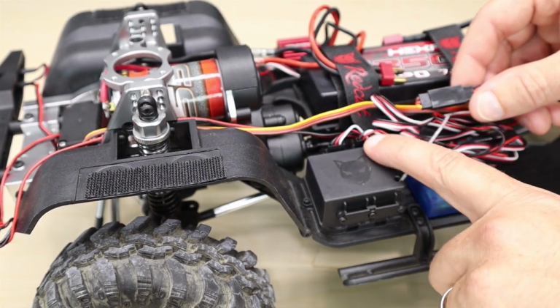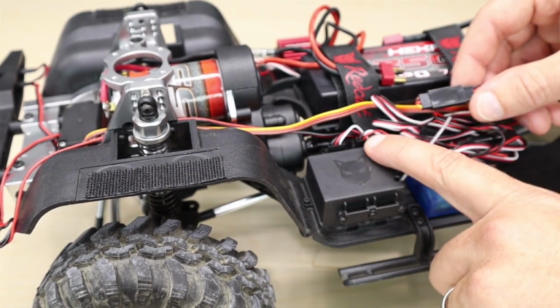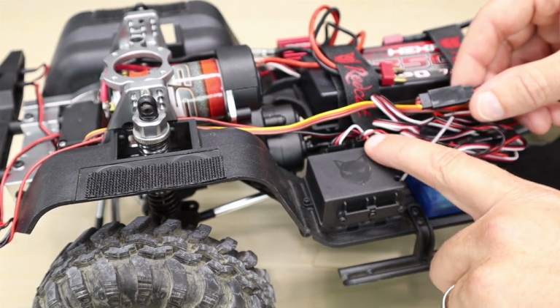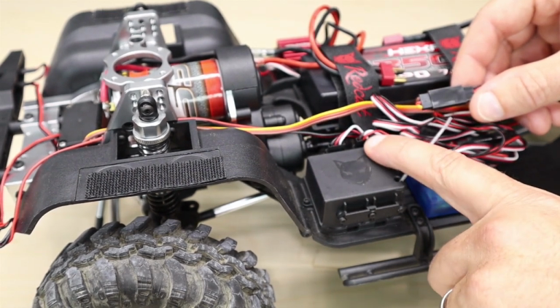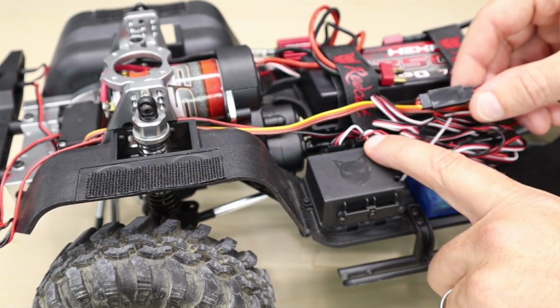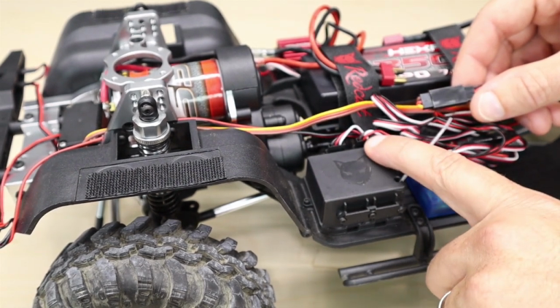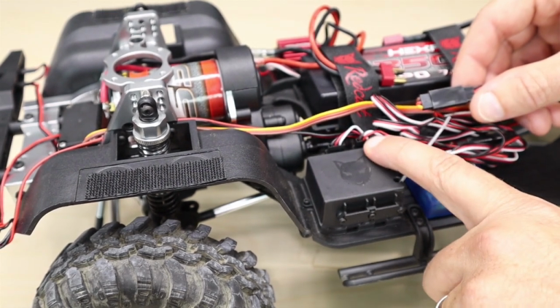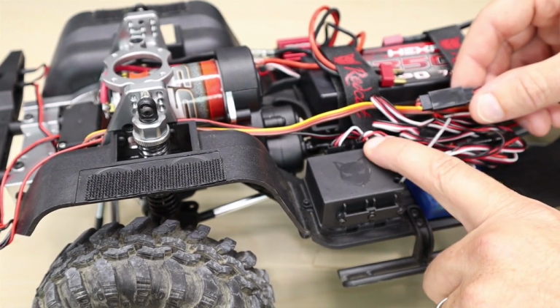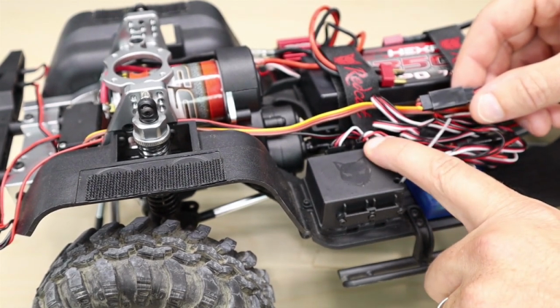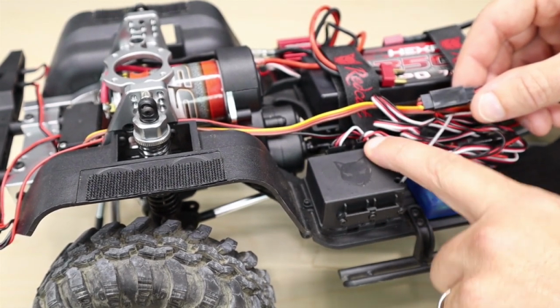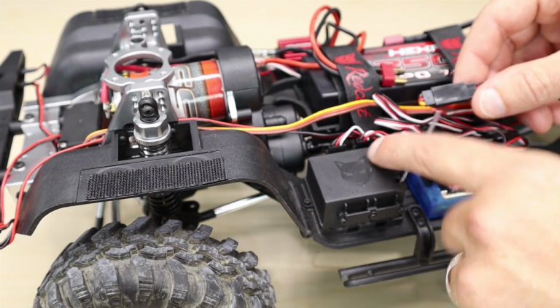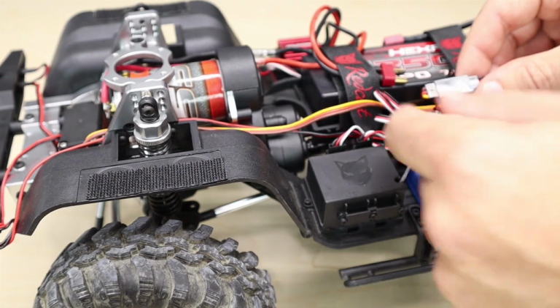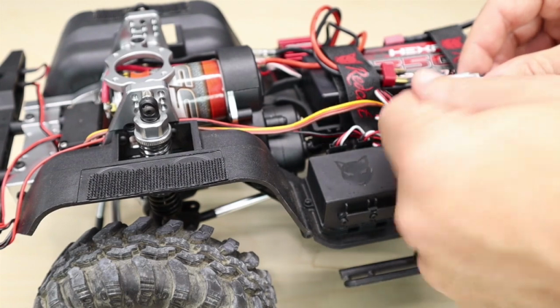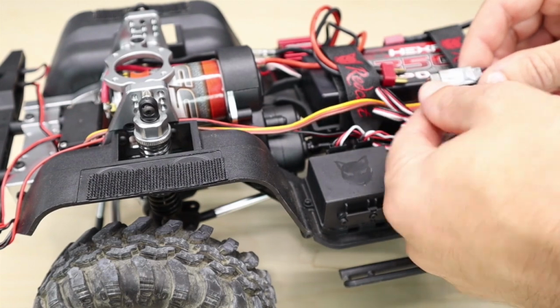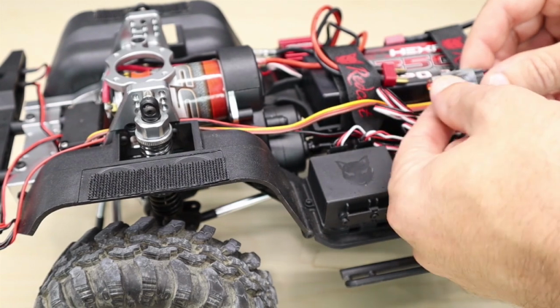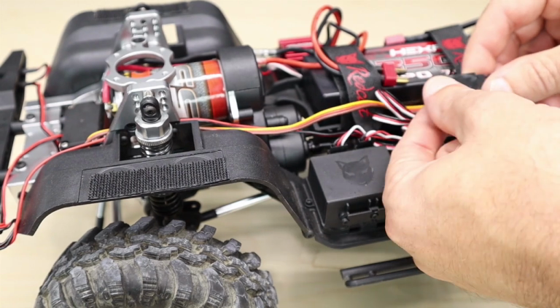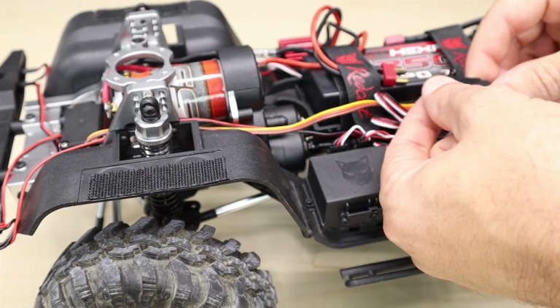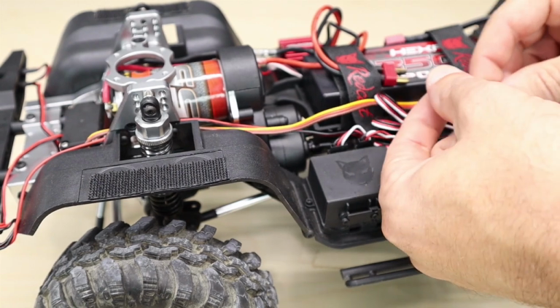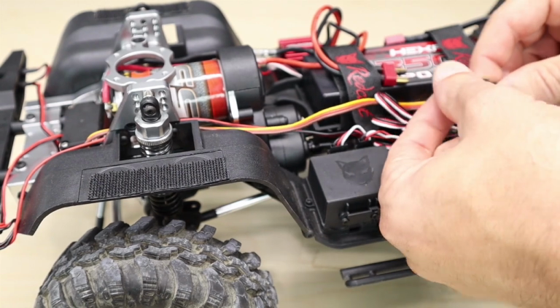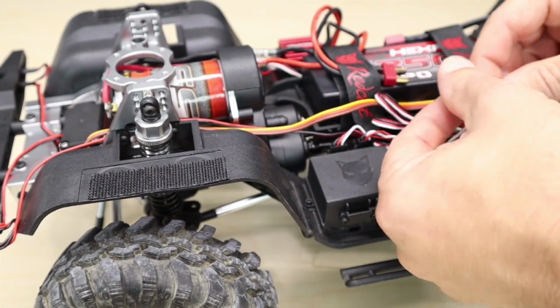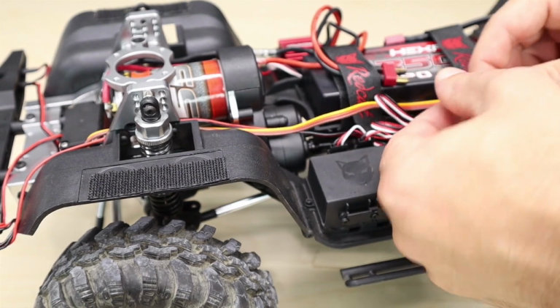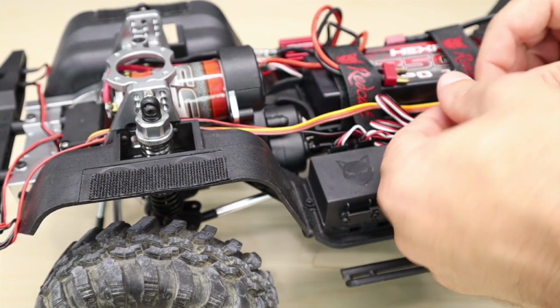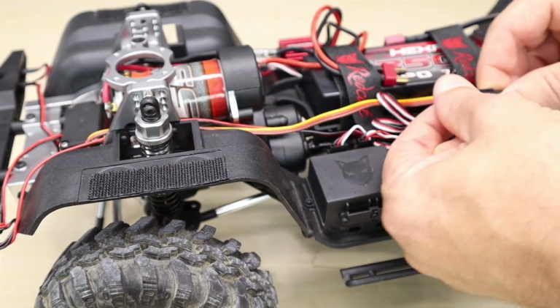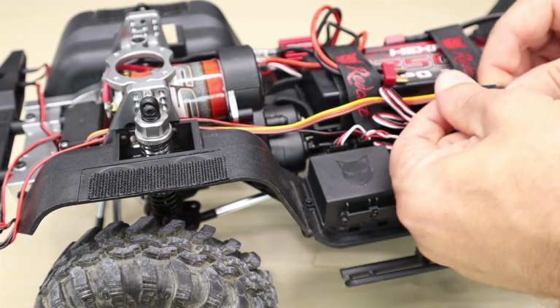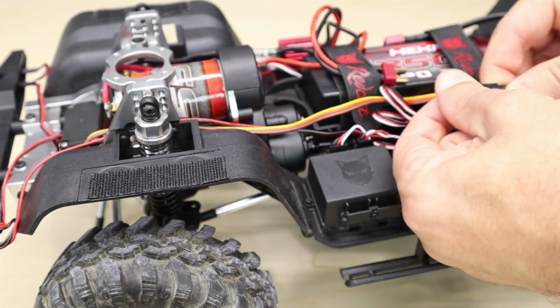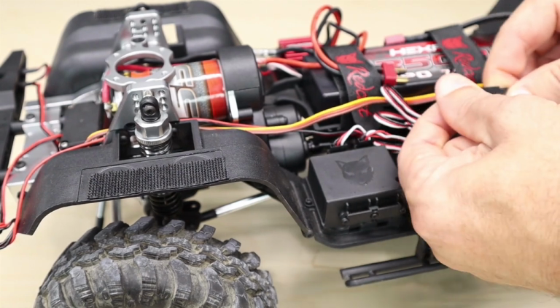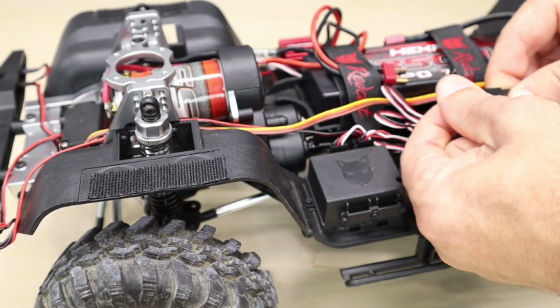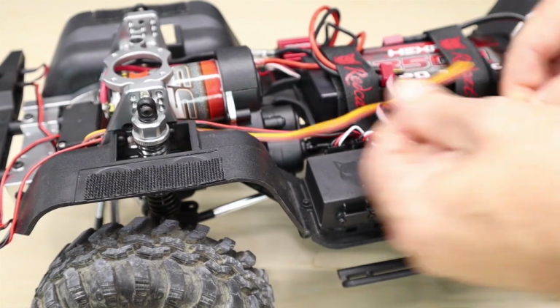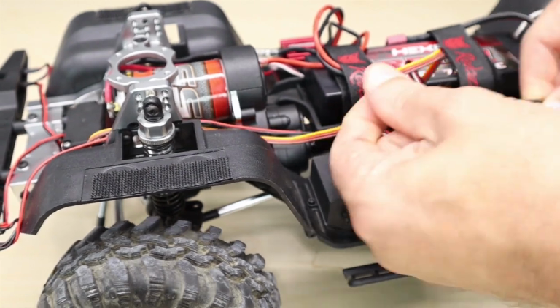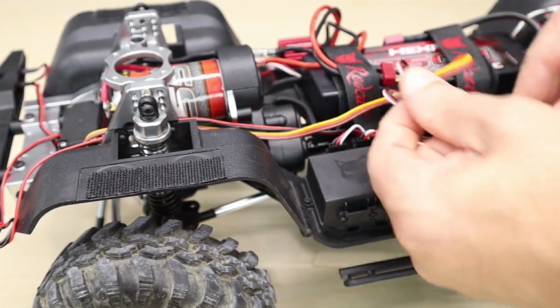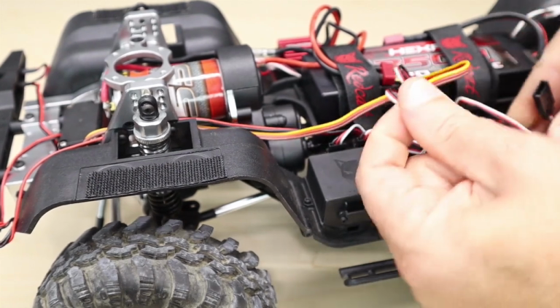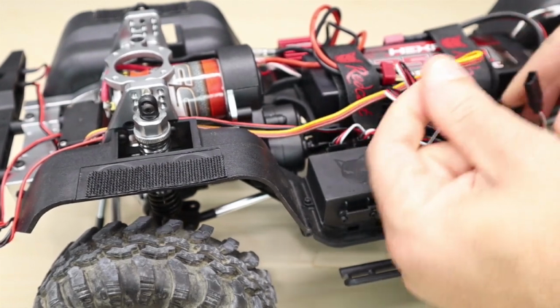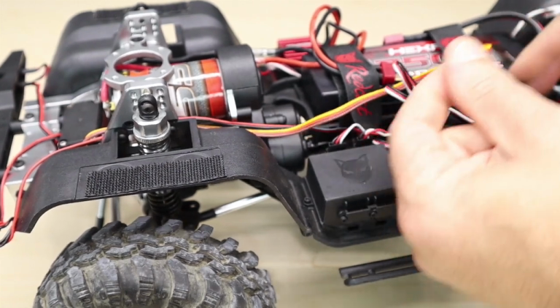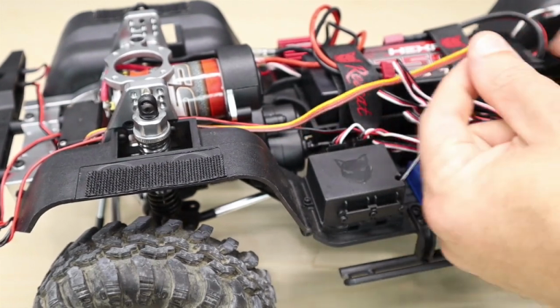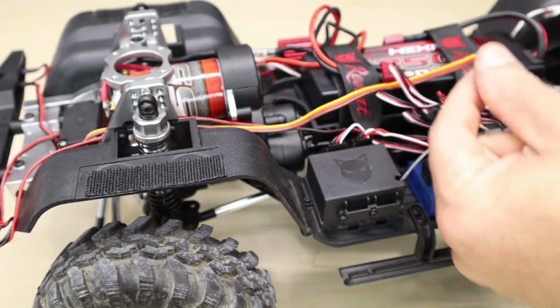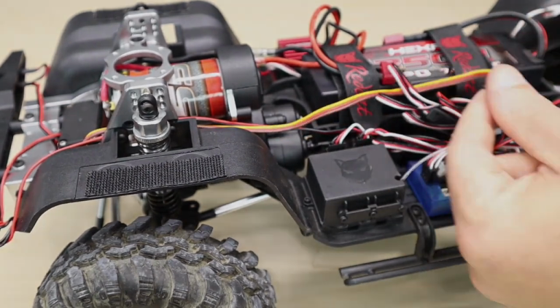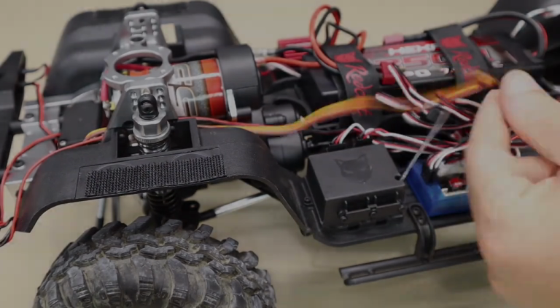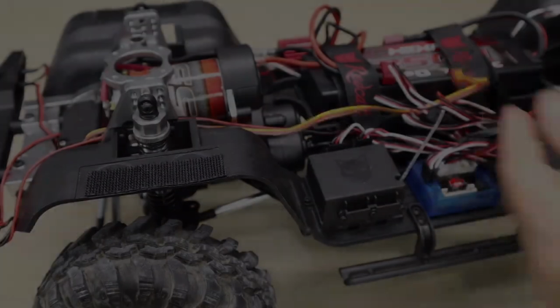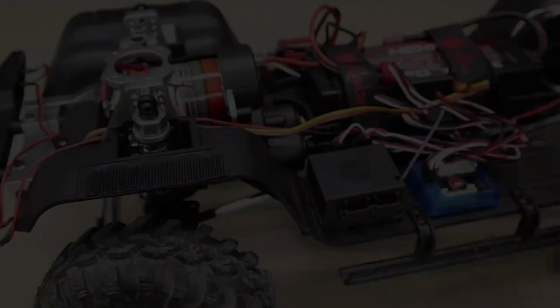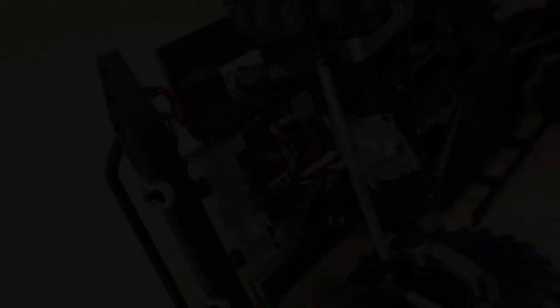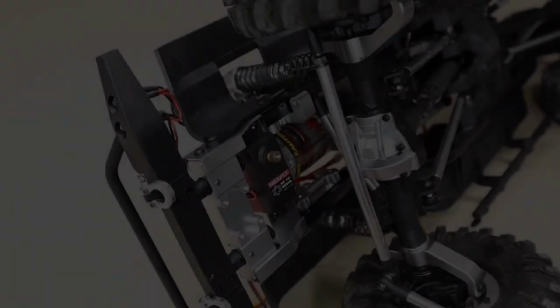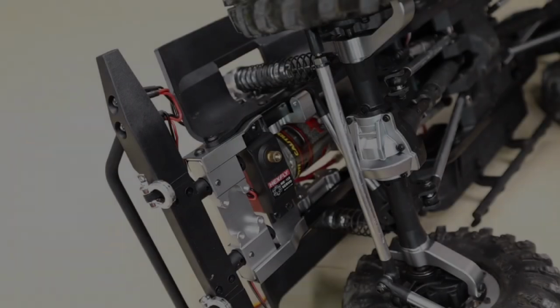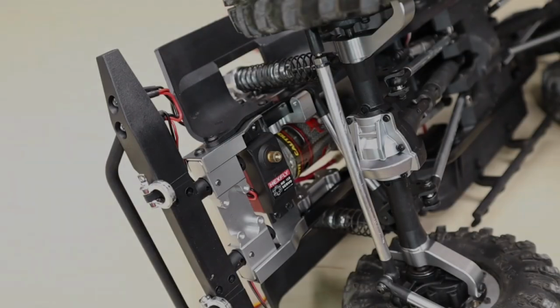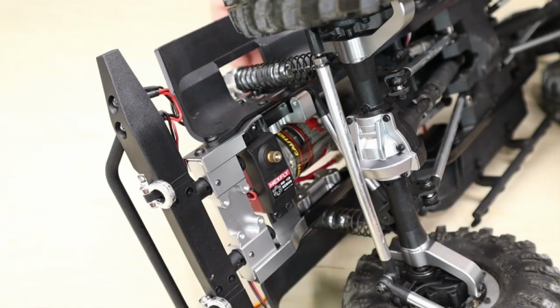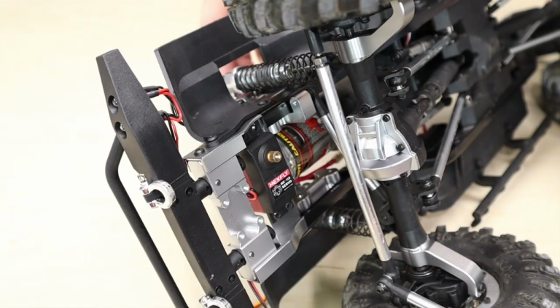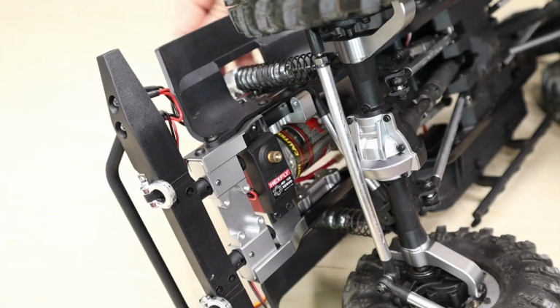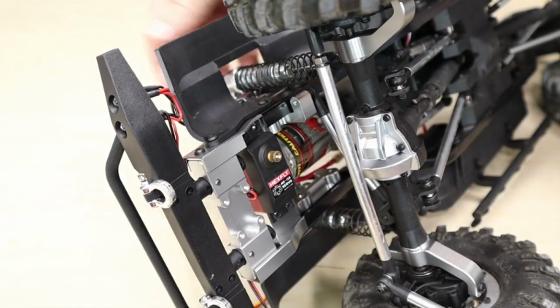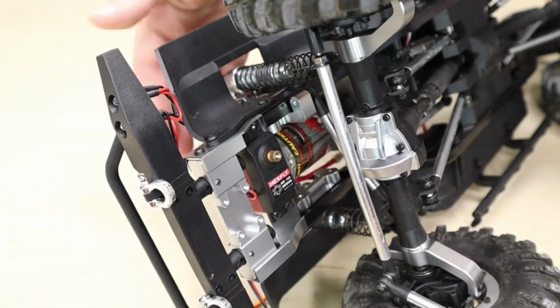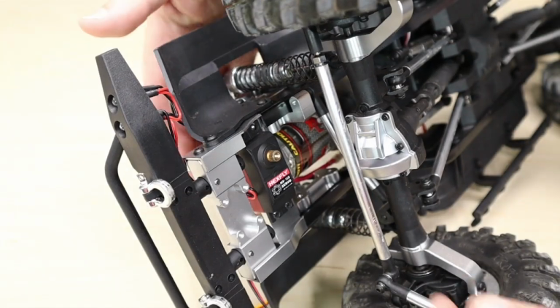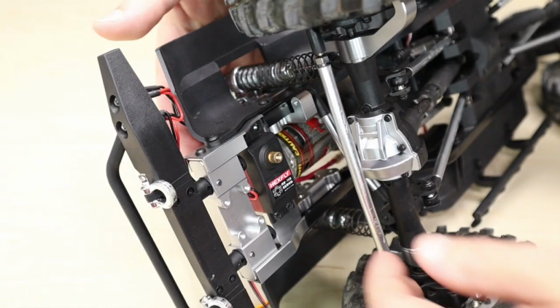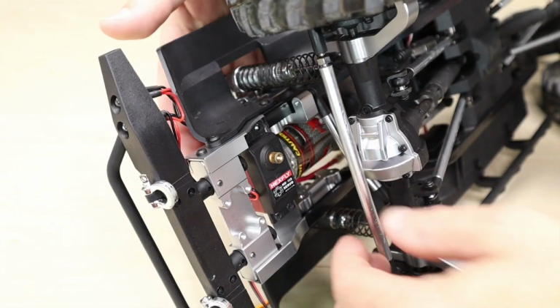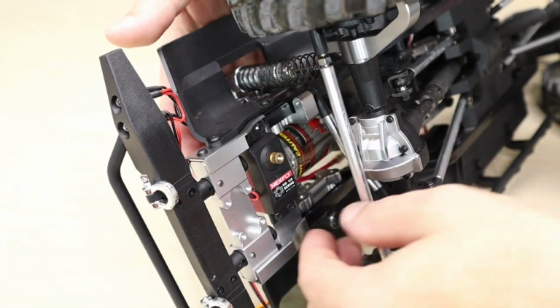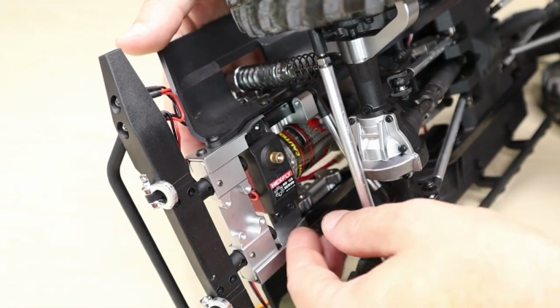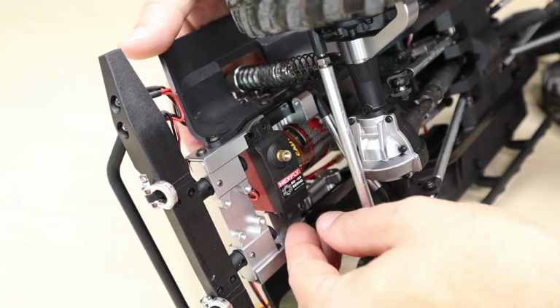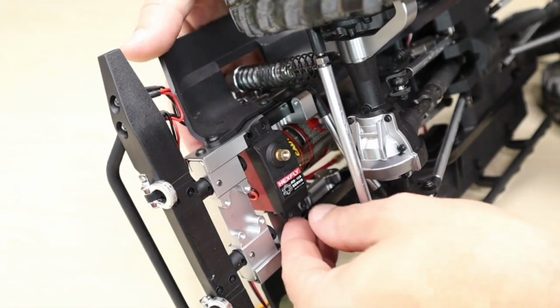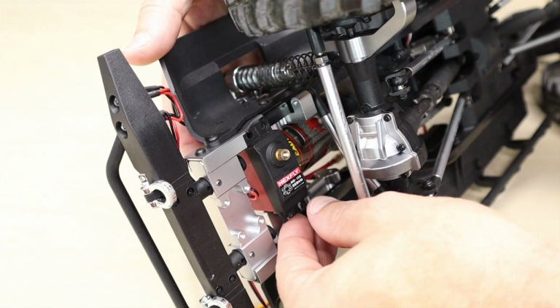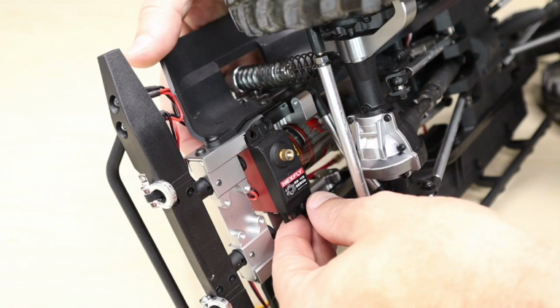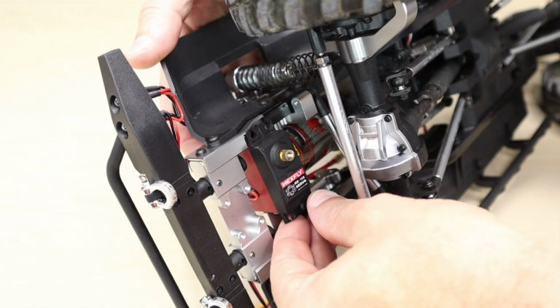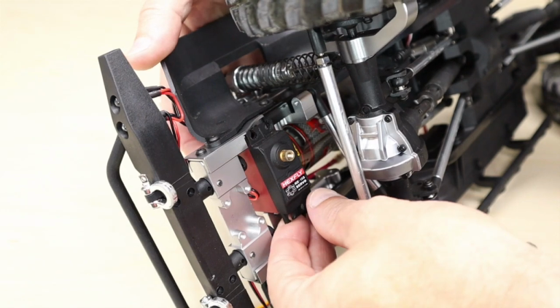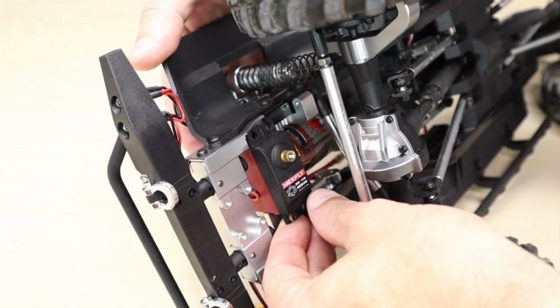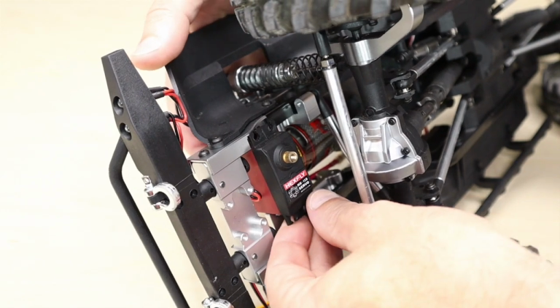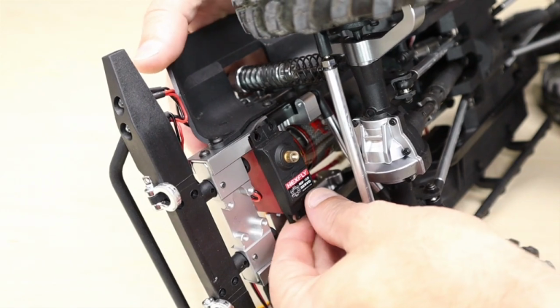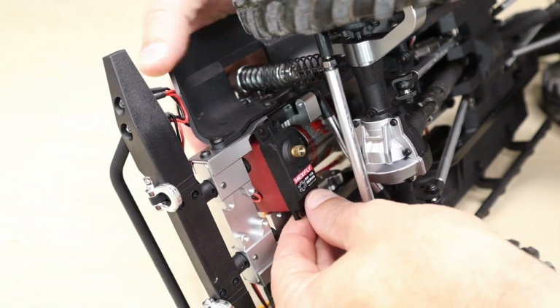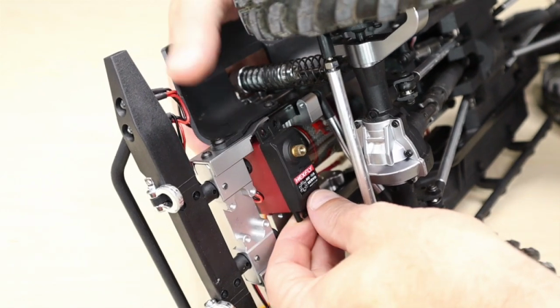...here in the receiver box — simply disconnect it so we can remove the servo. With our servo disconnected, we can now slide it out of position.